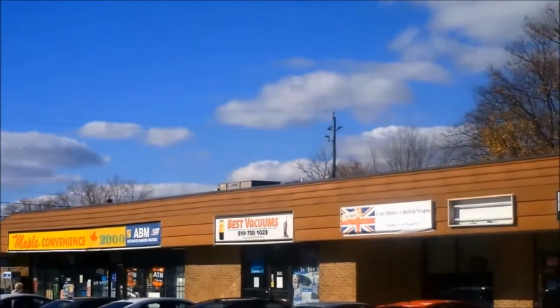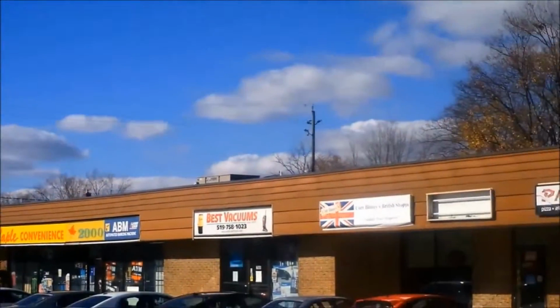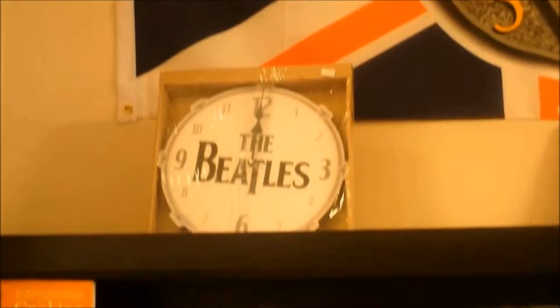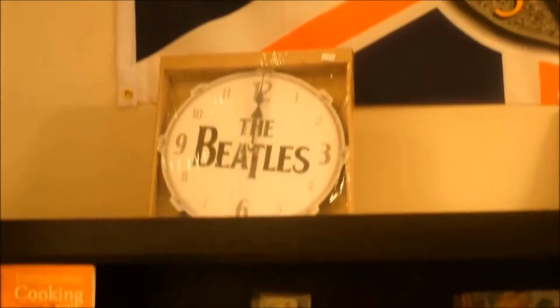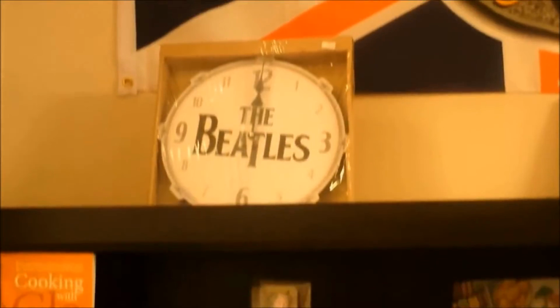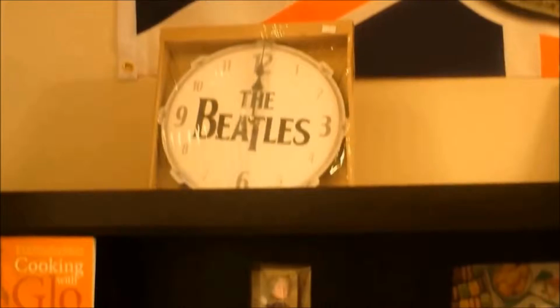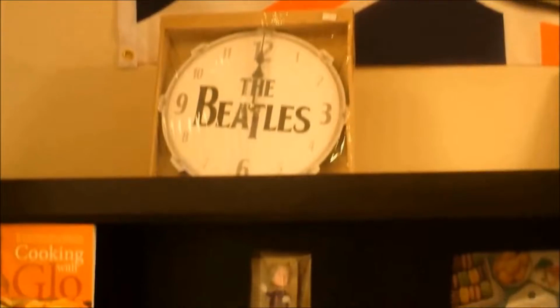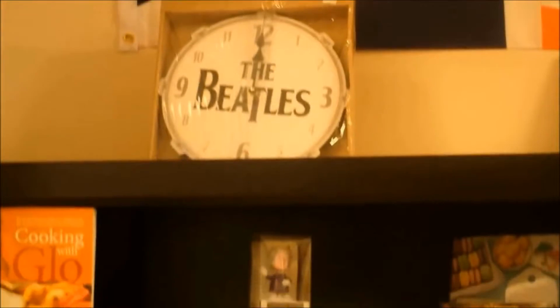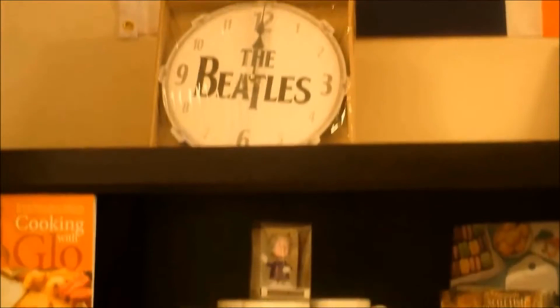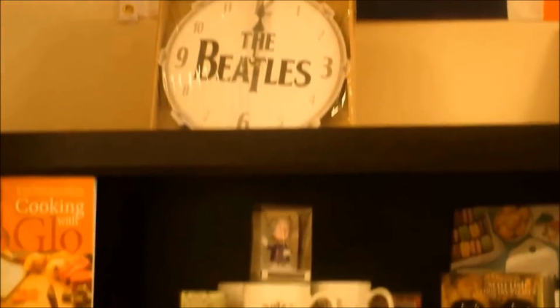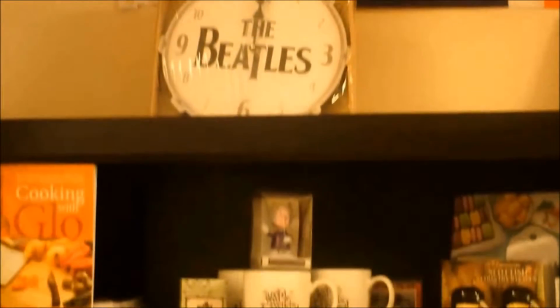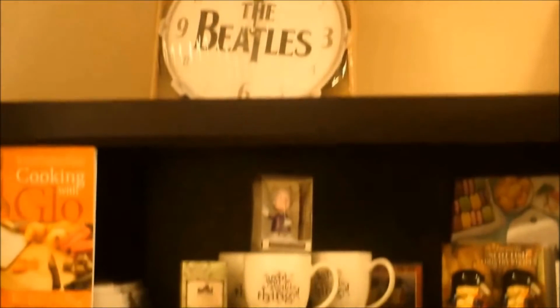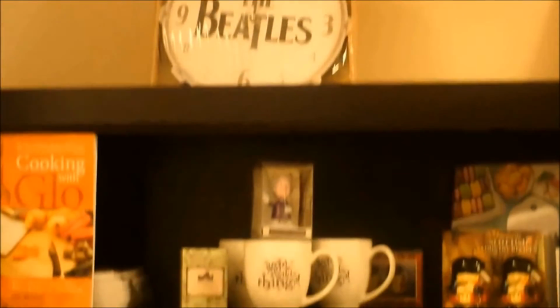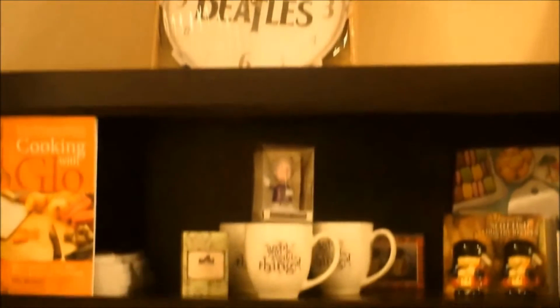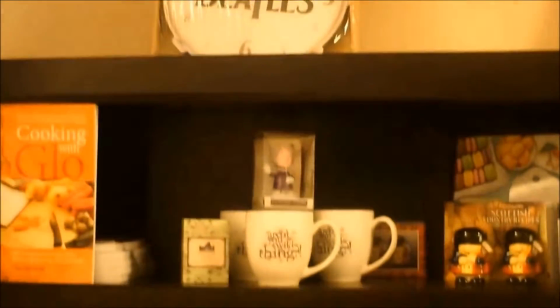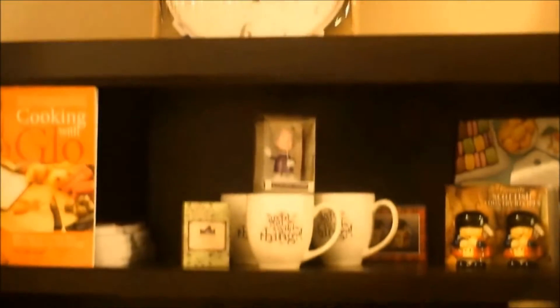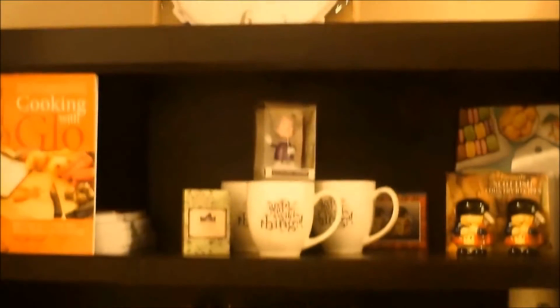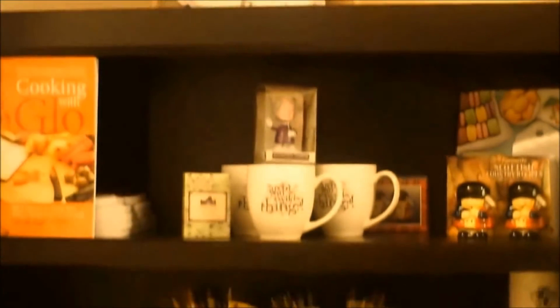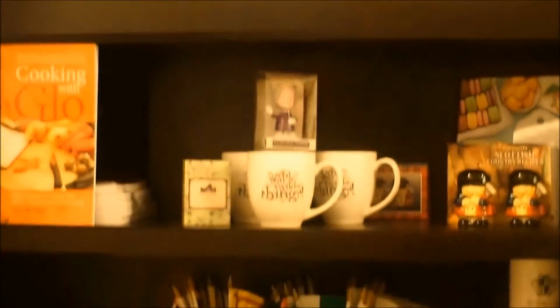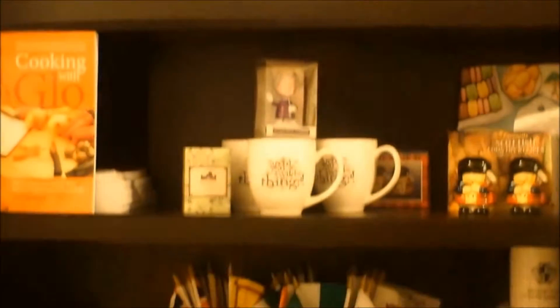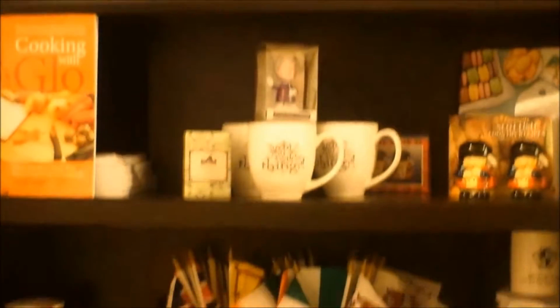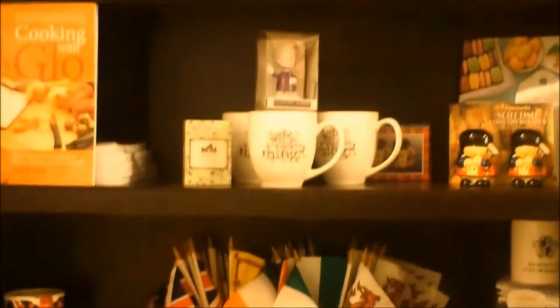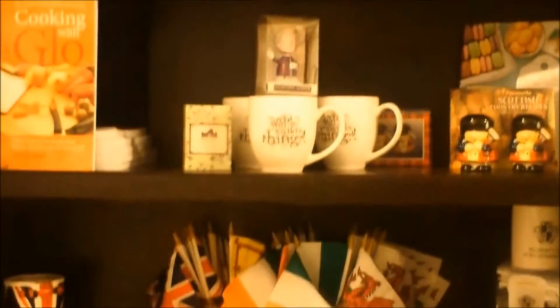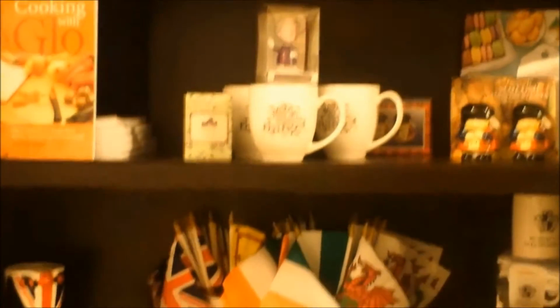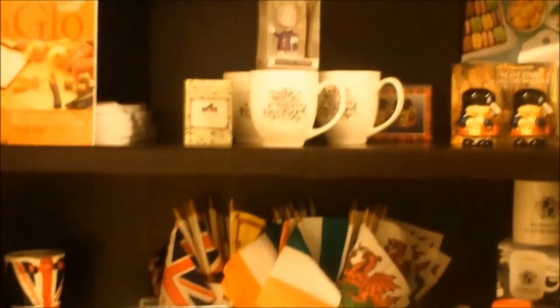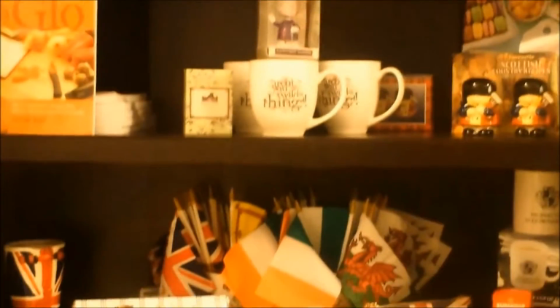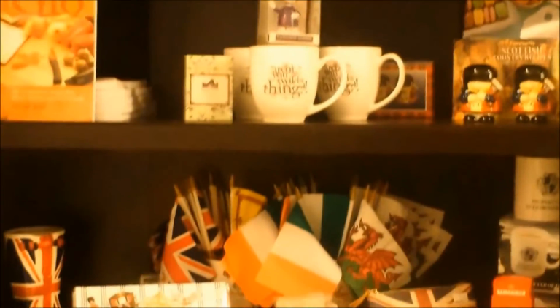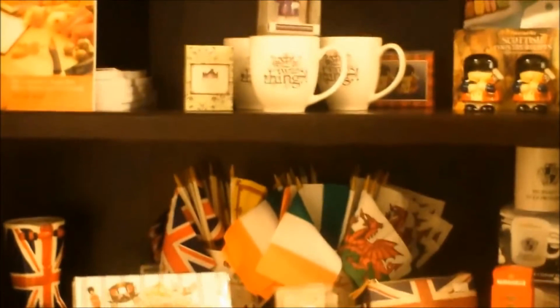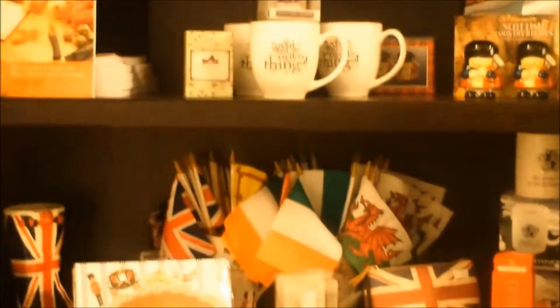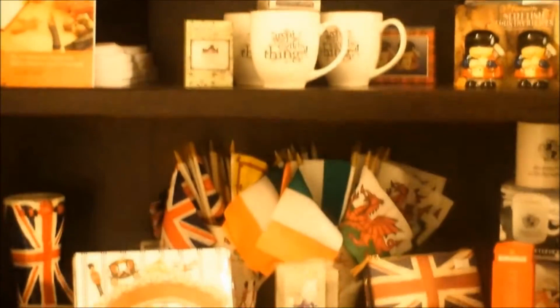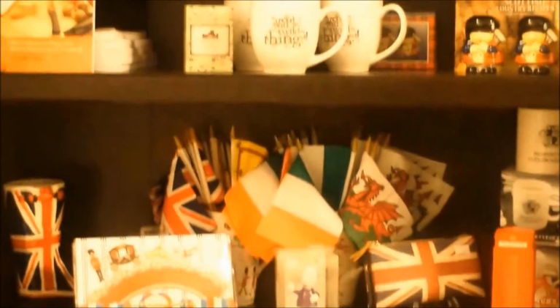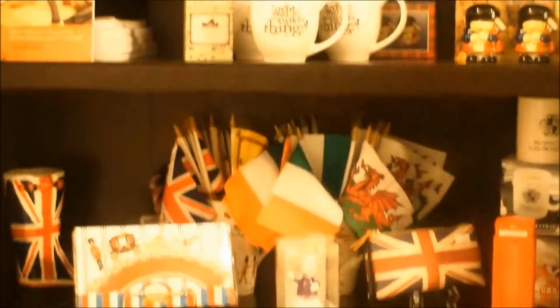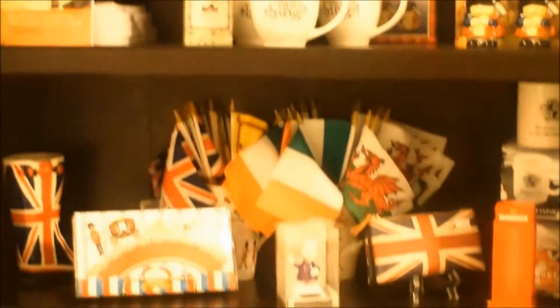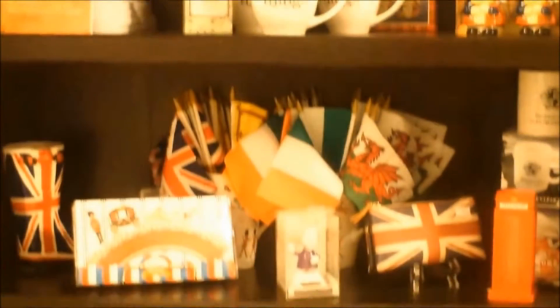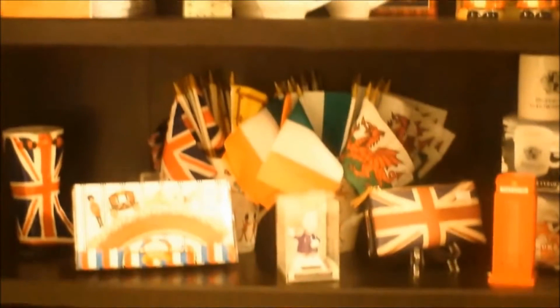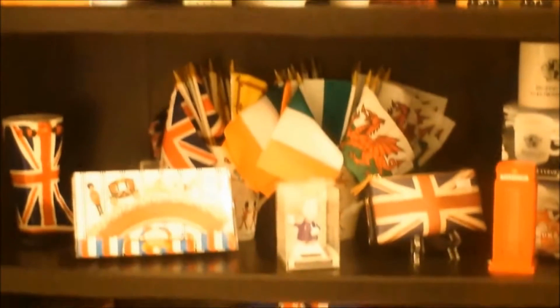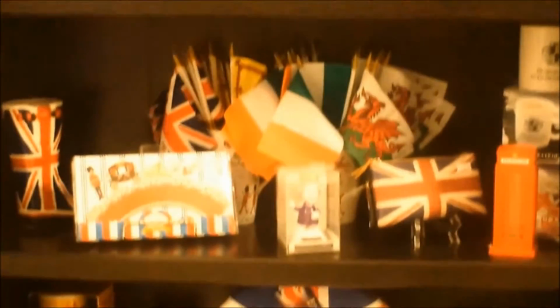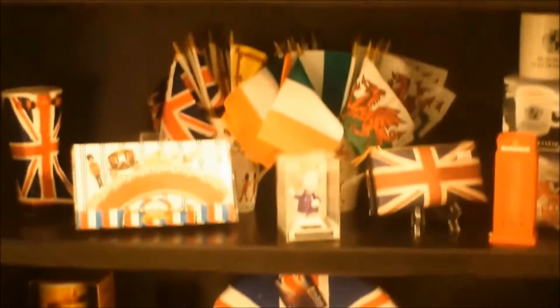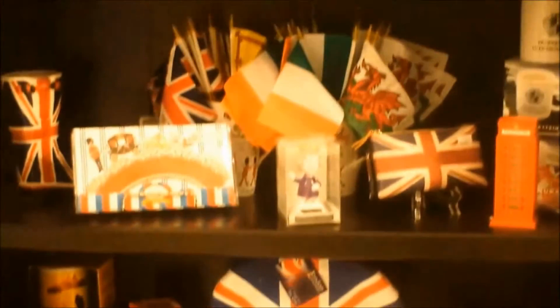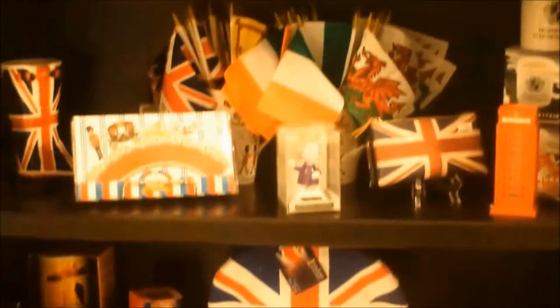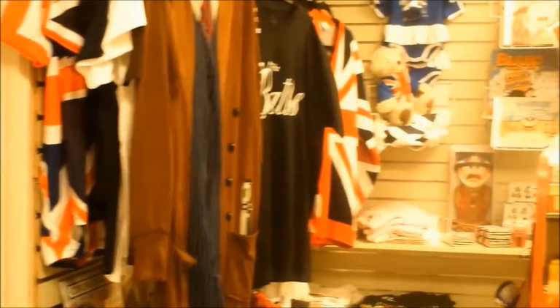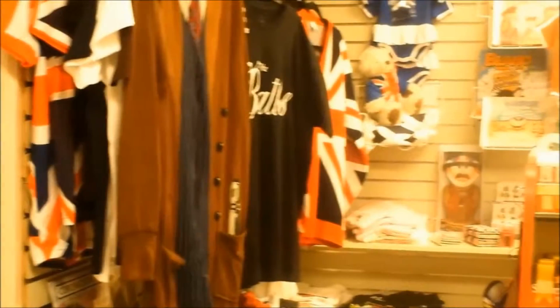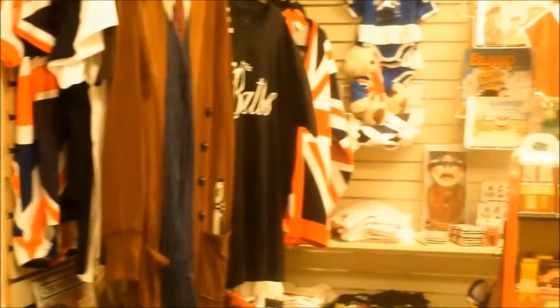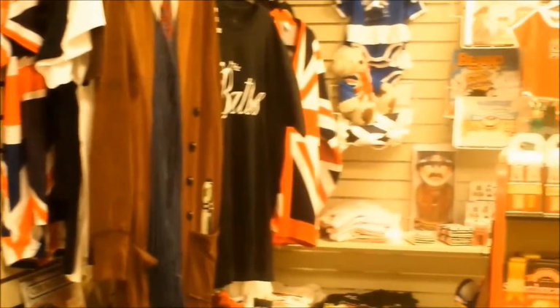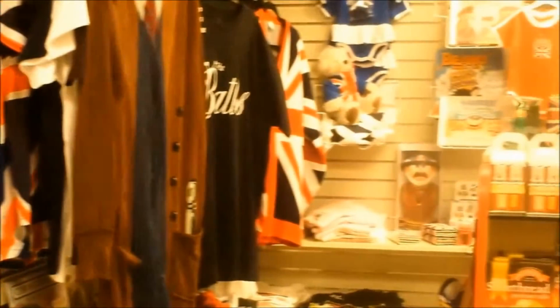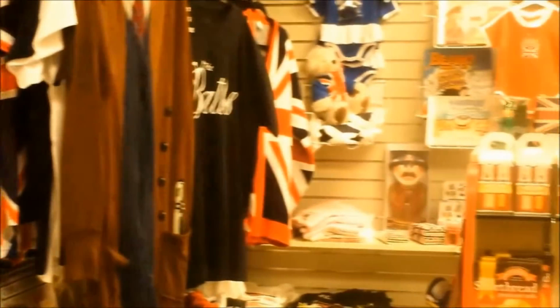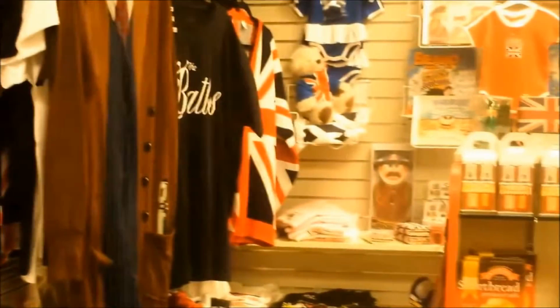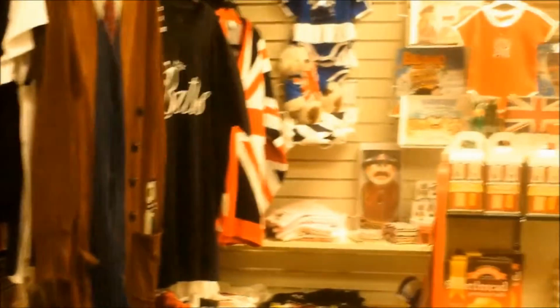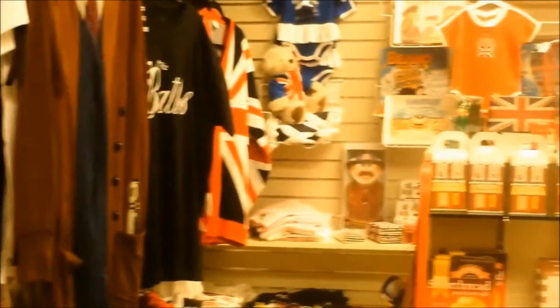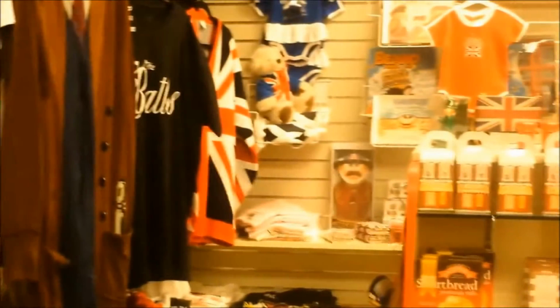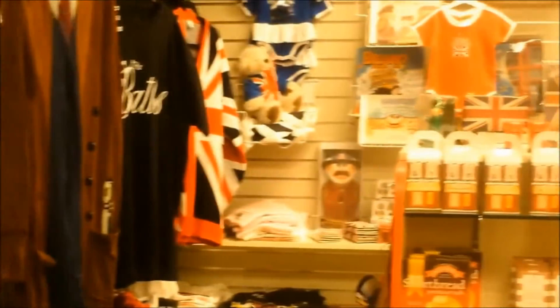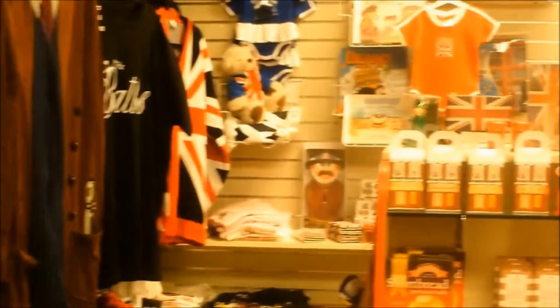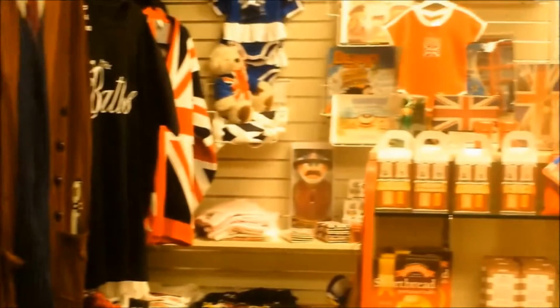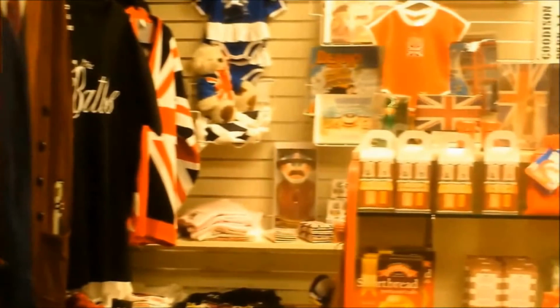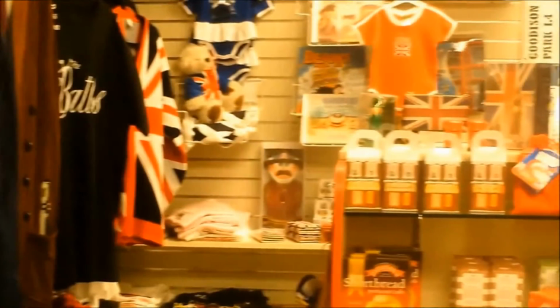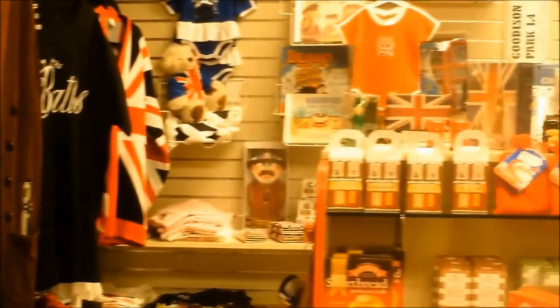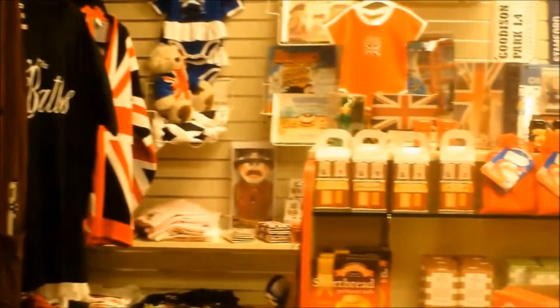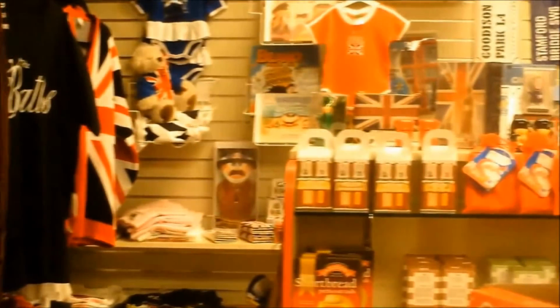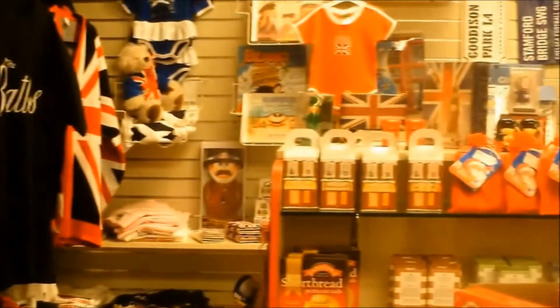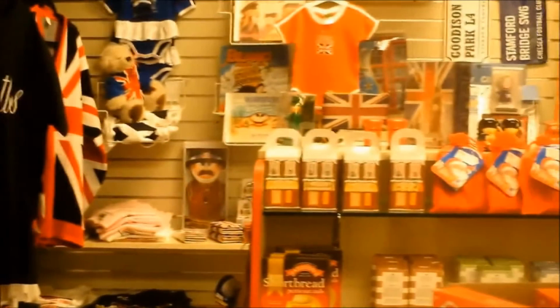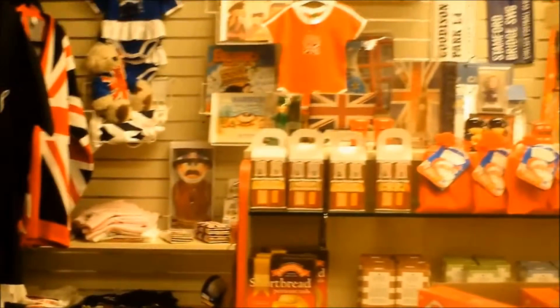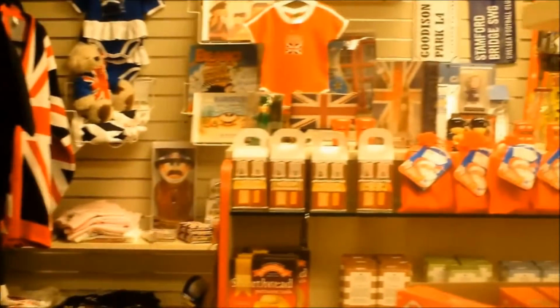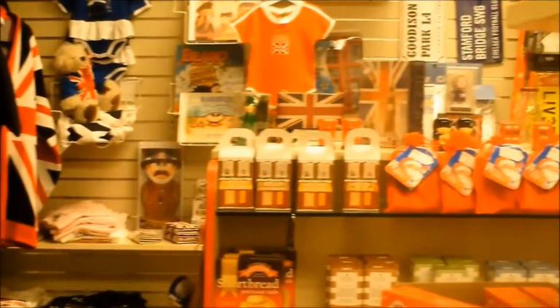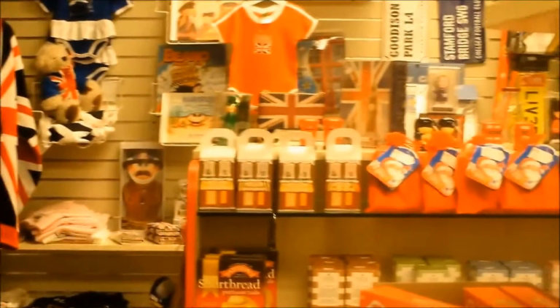Owners Tony and Janice Cor import hard to find items from England, Ireland, Scotland, Wales and Northern Ireland. There isn't anything else like it in town.